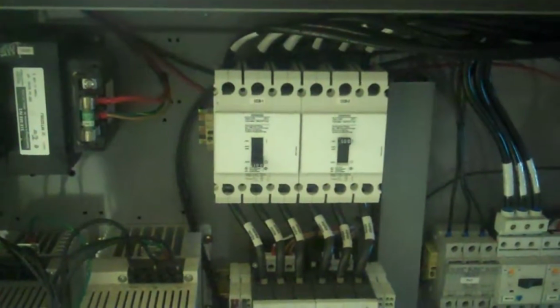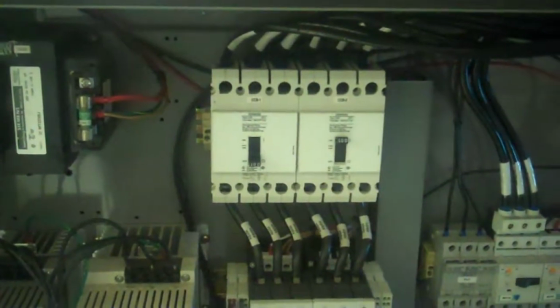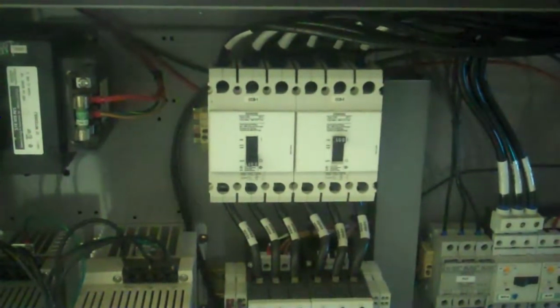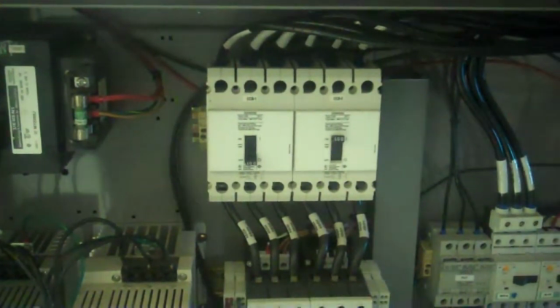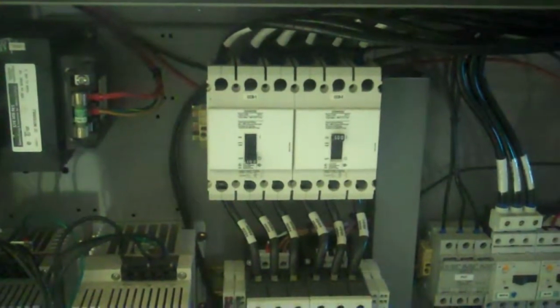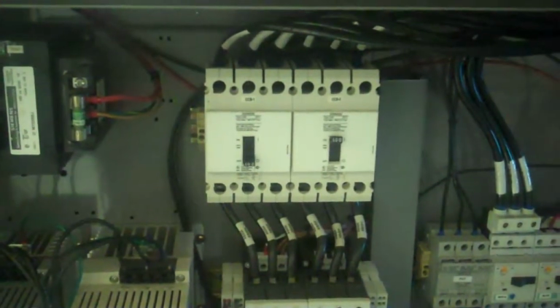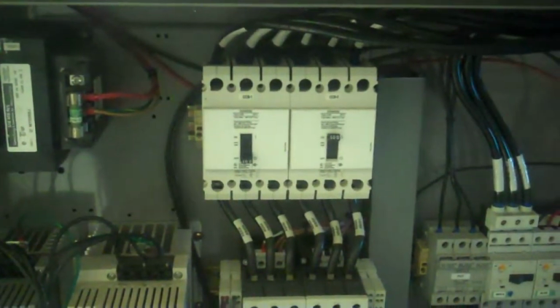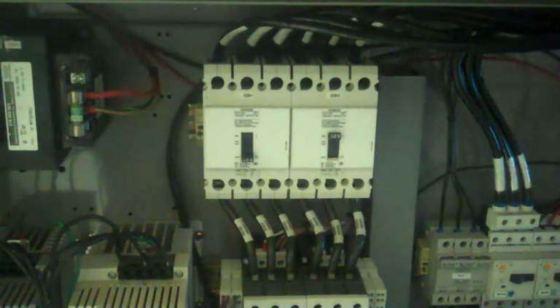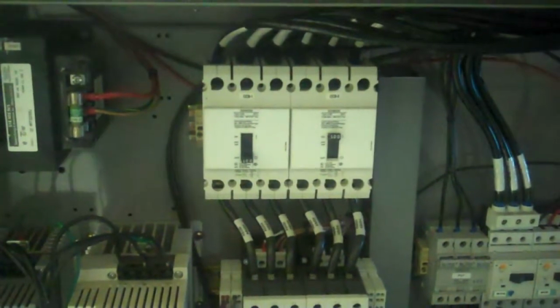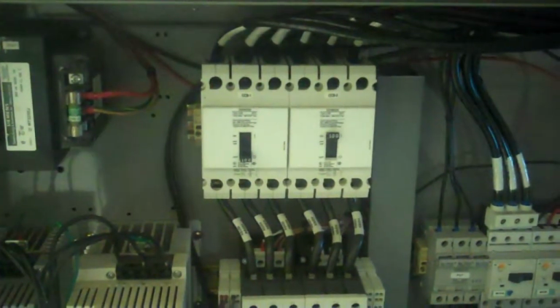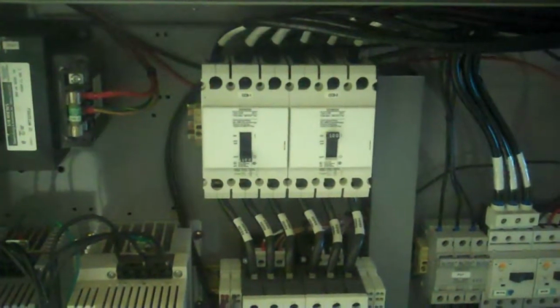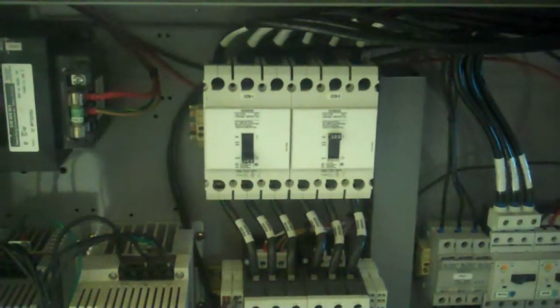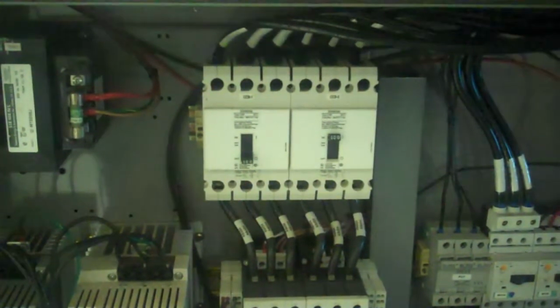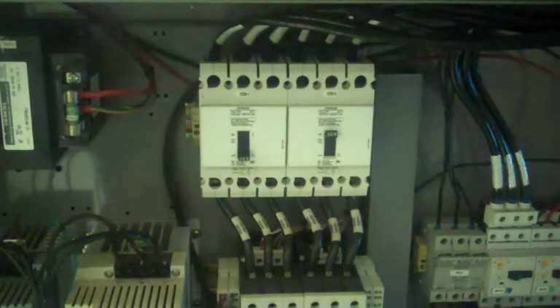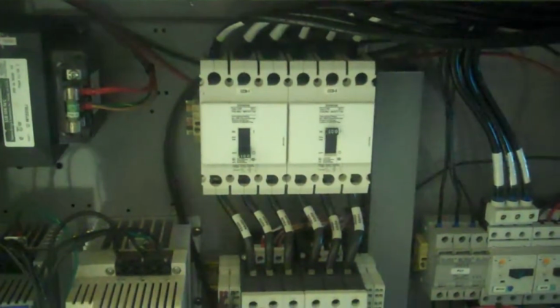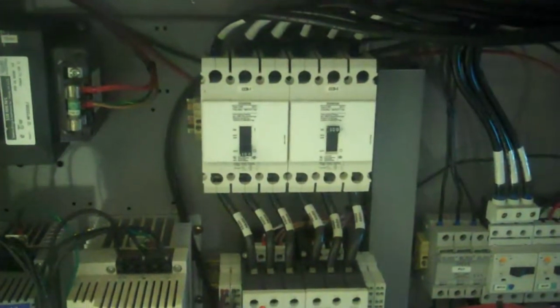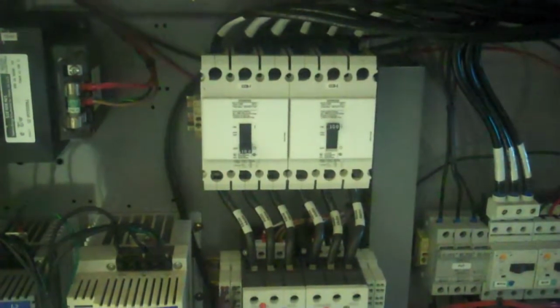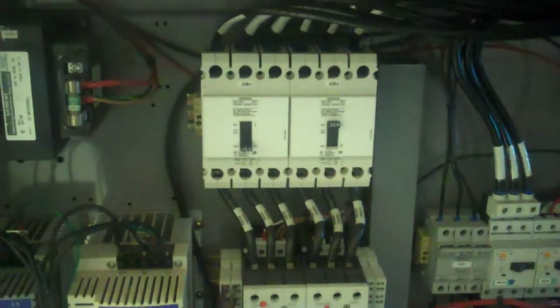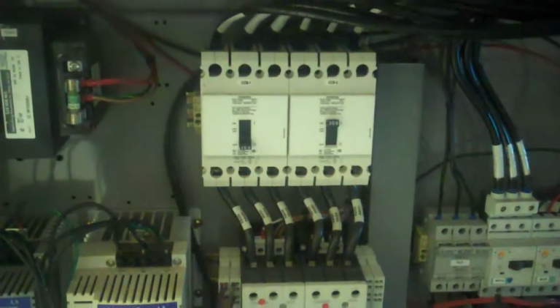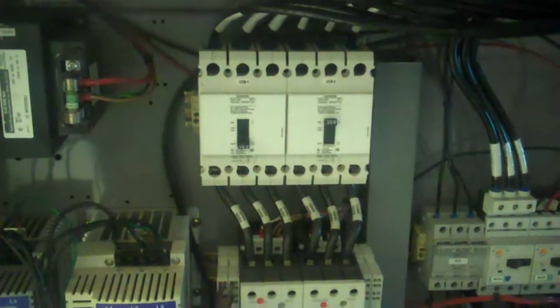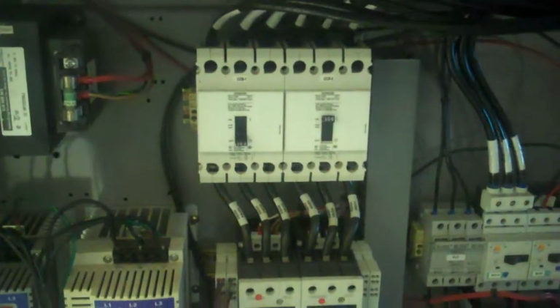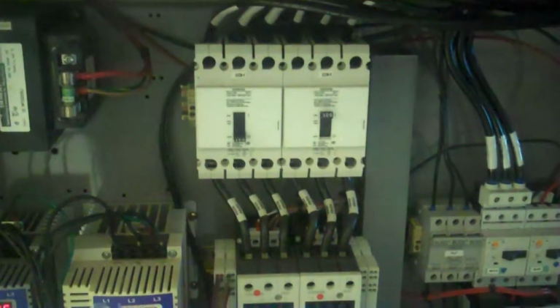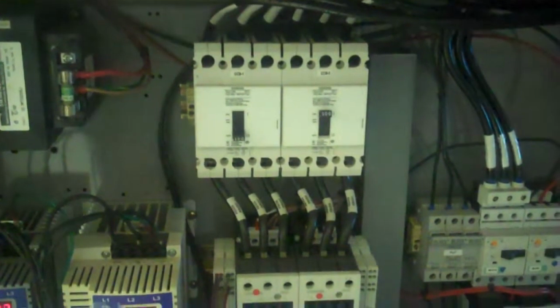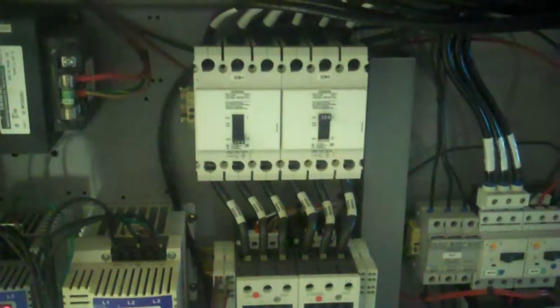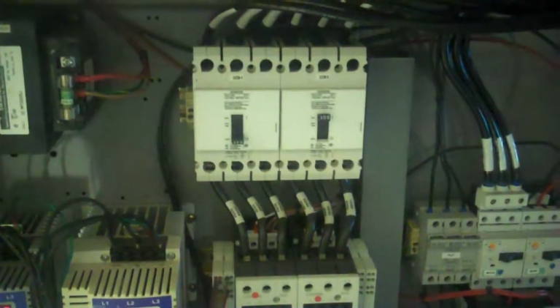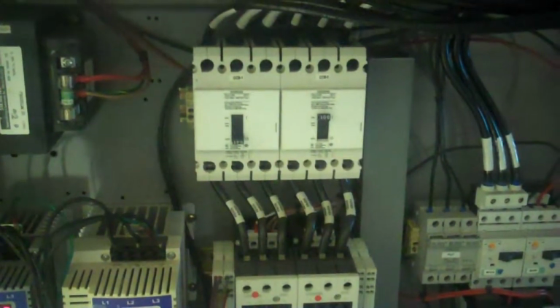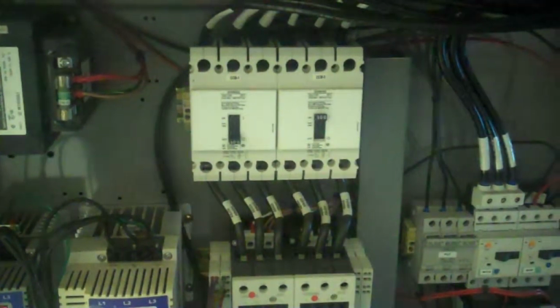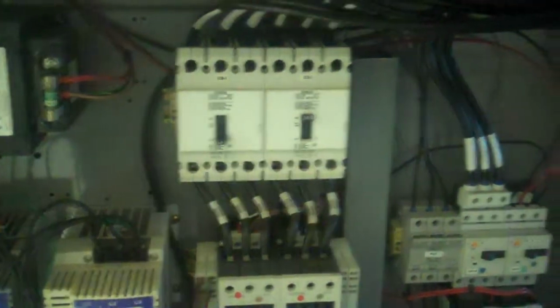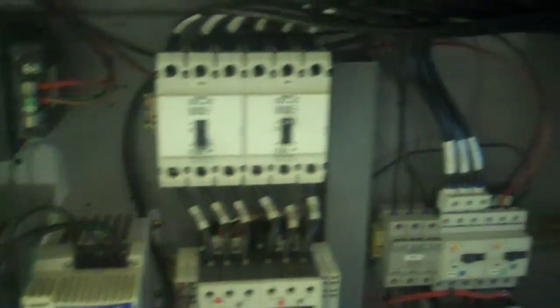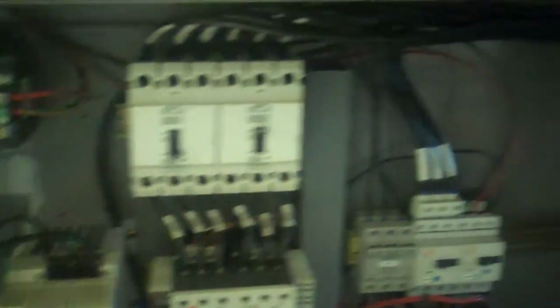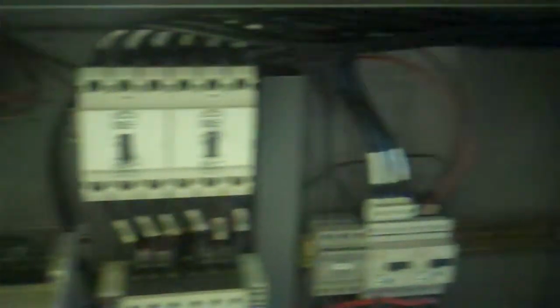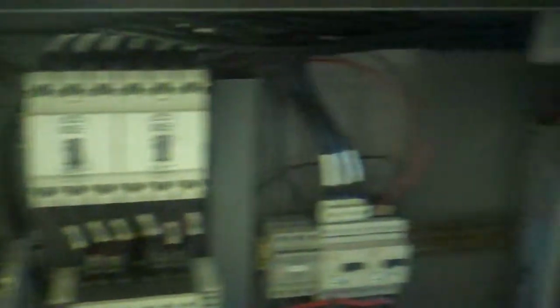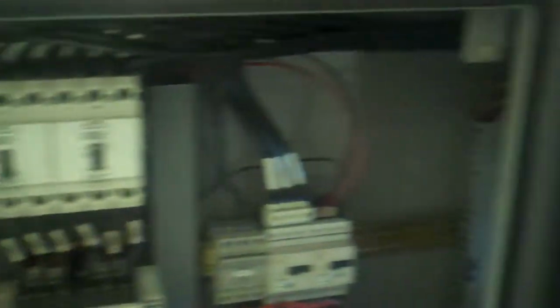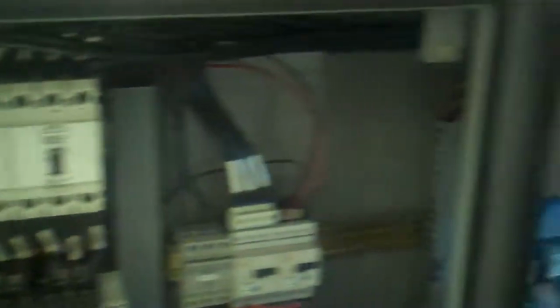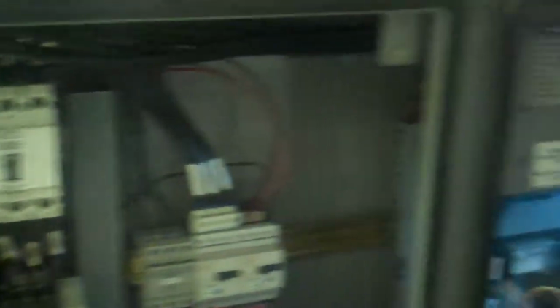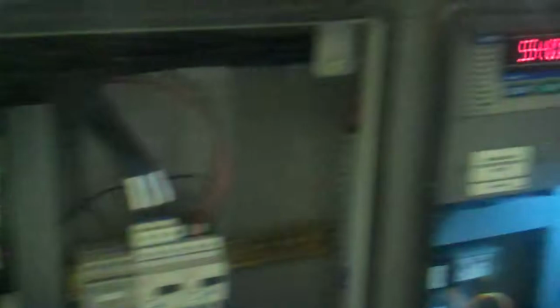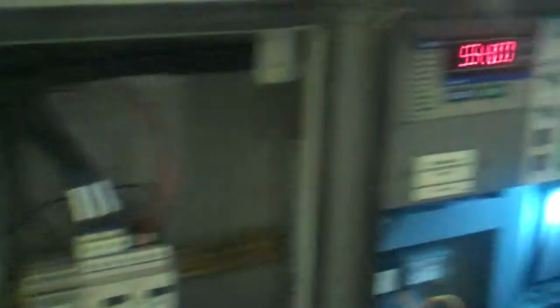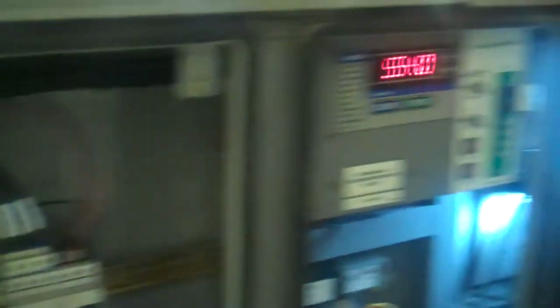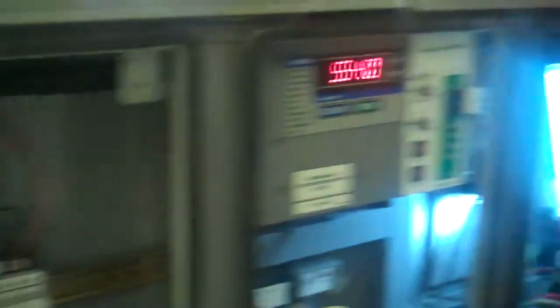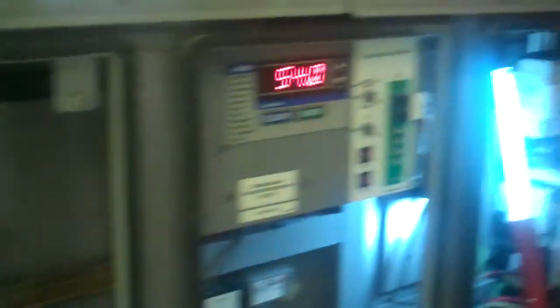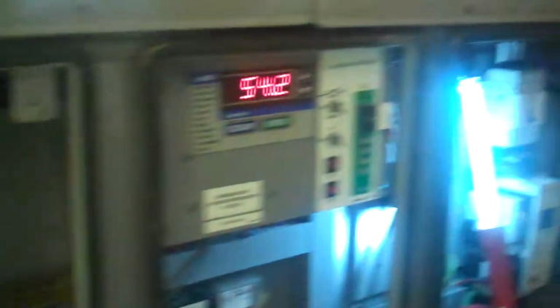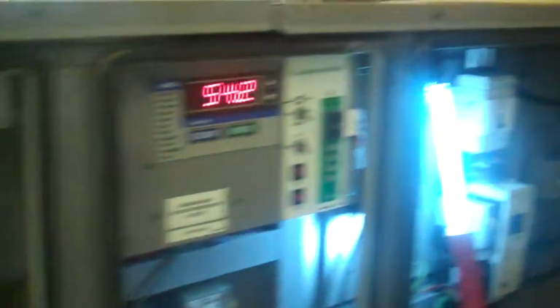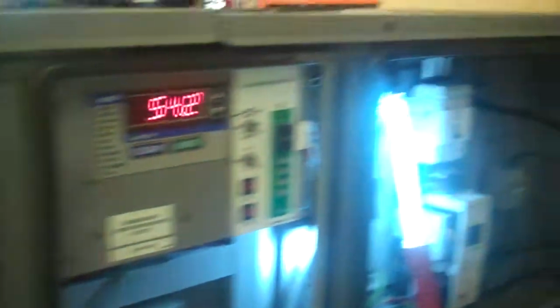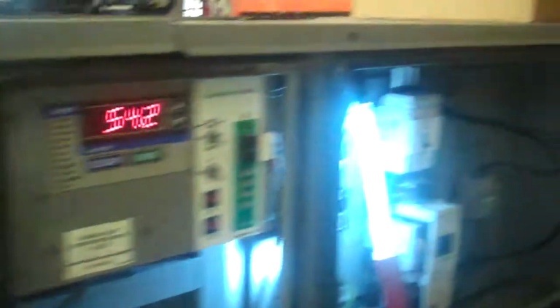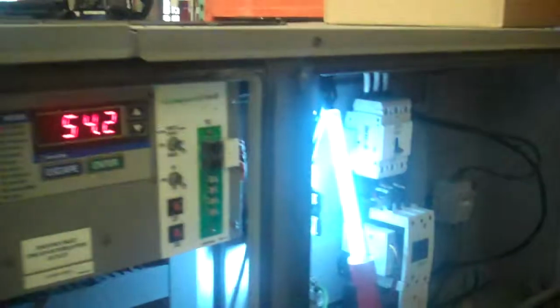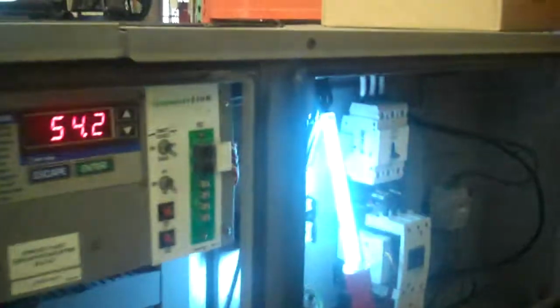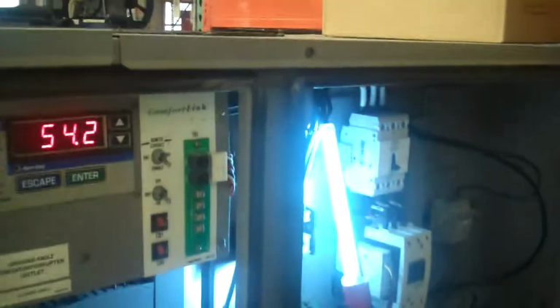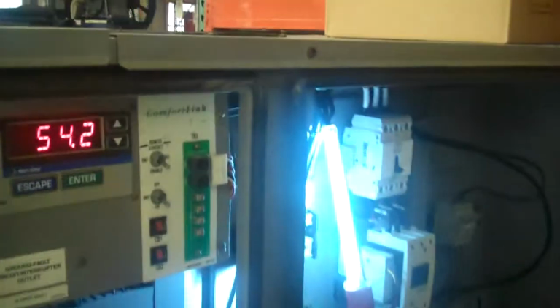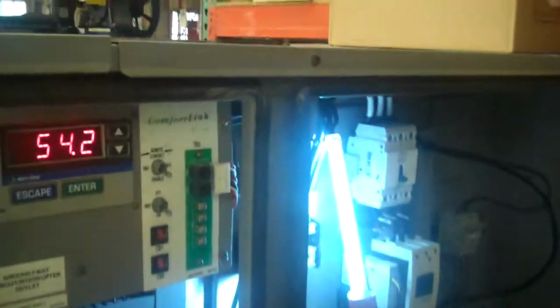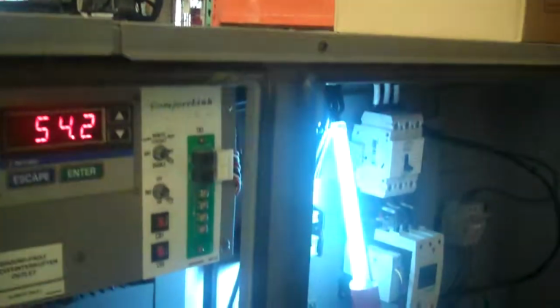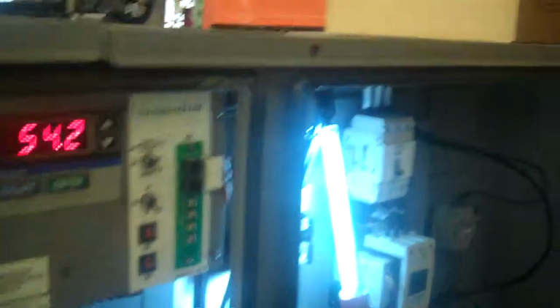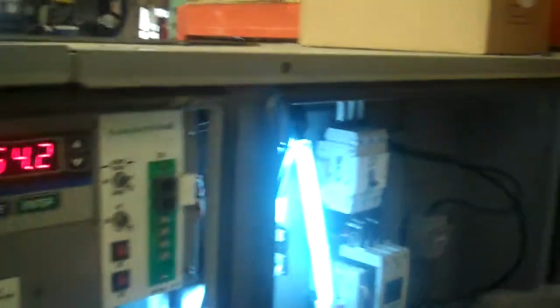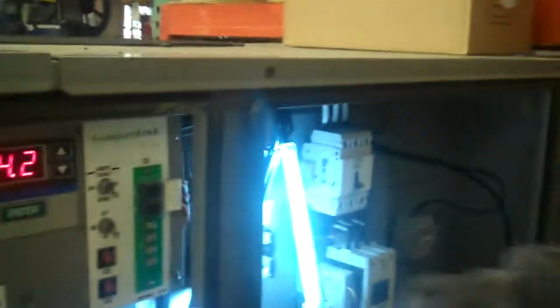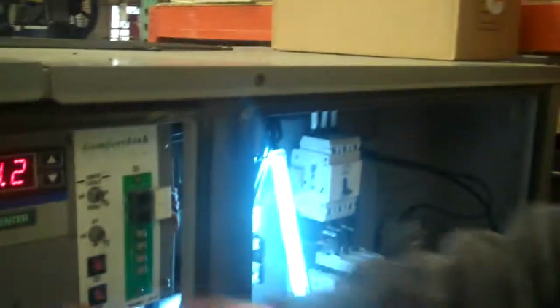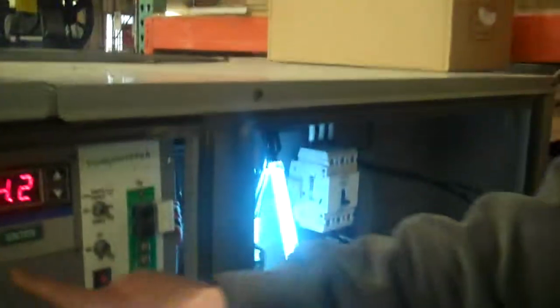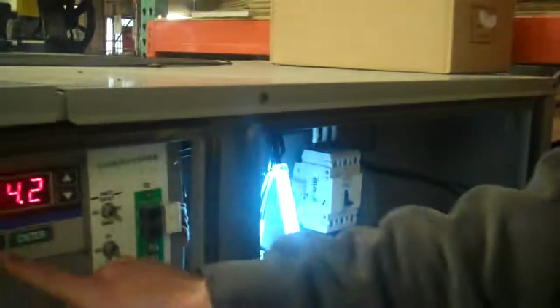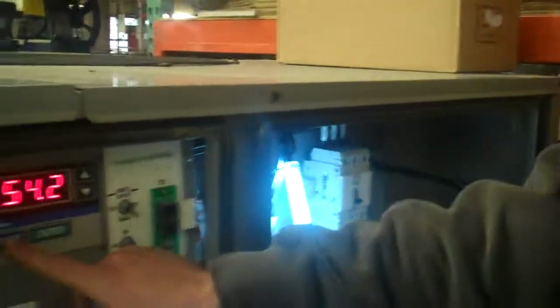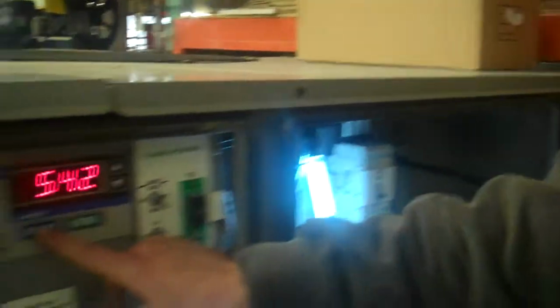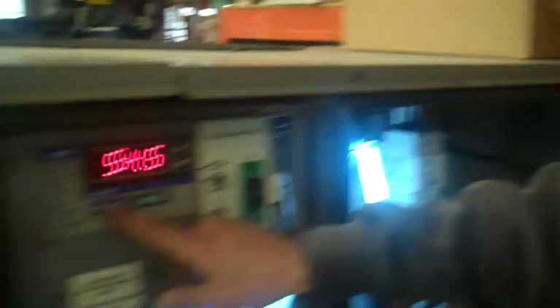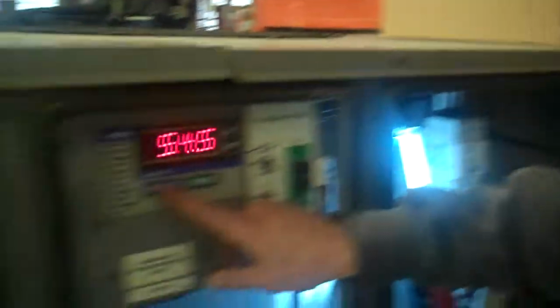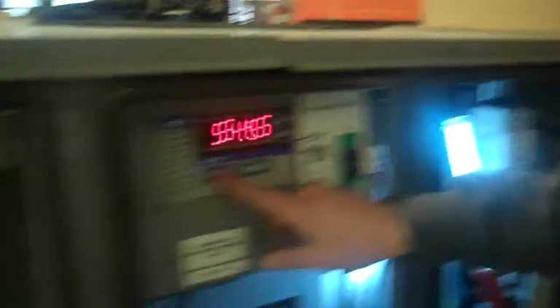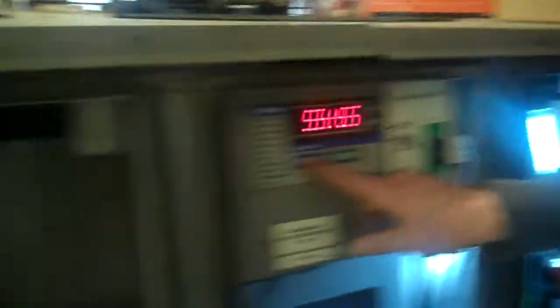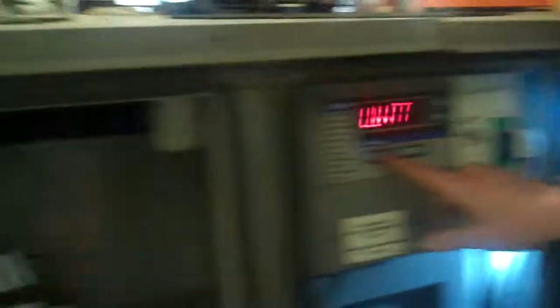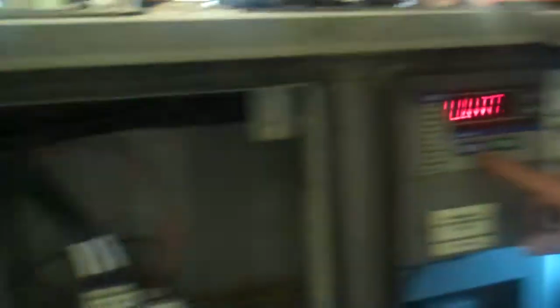So that A1 compressor we've shown running, and the B compressor we've shown running.